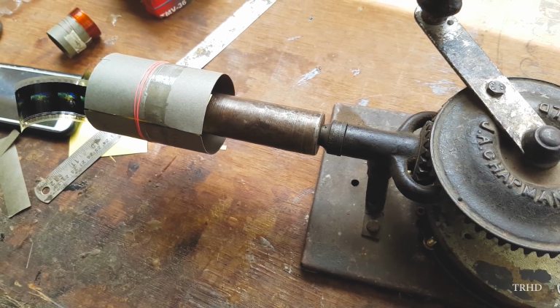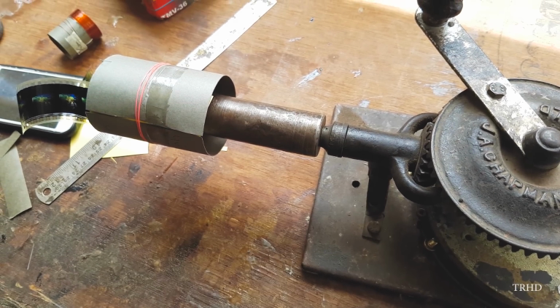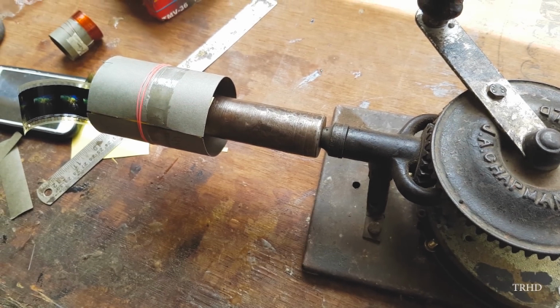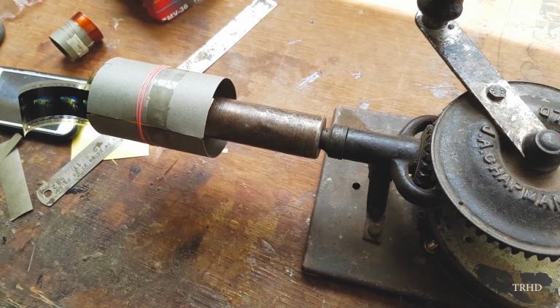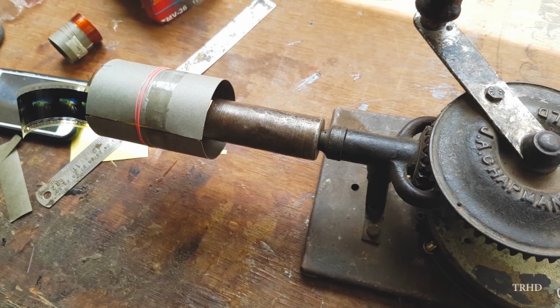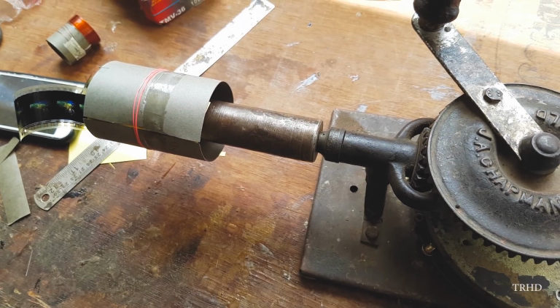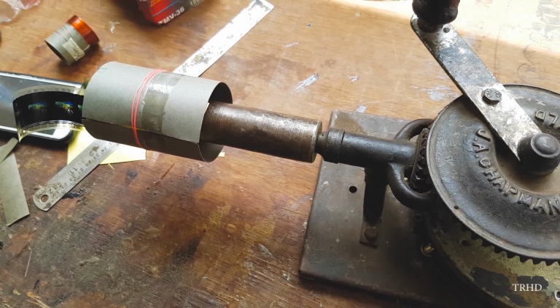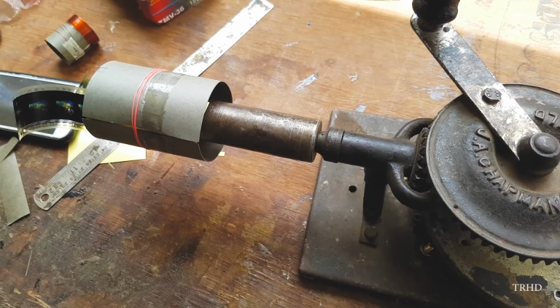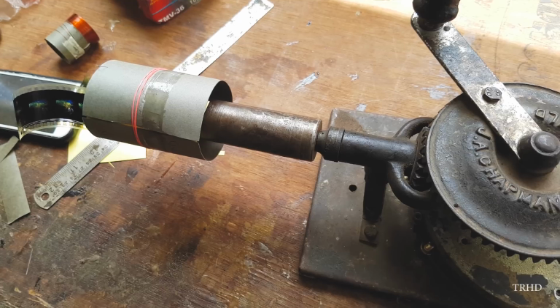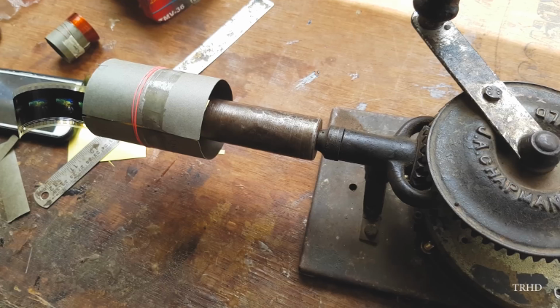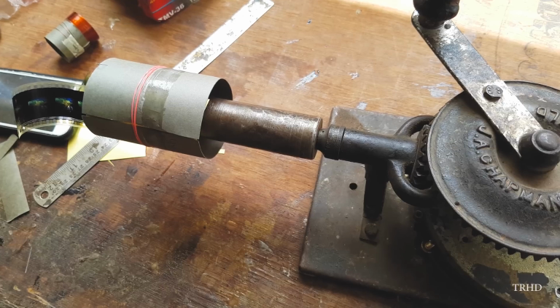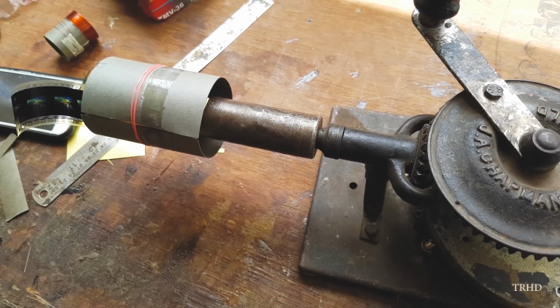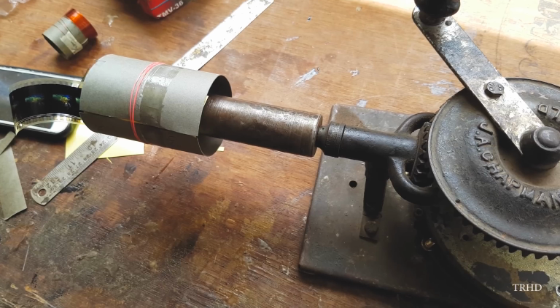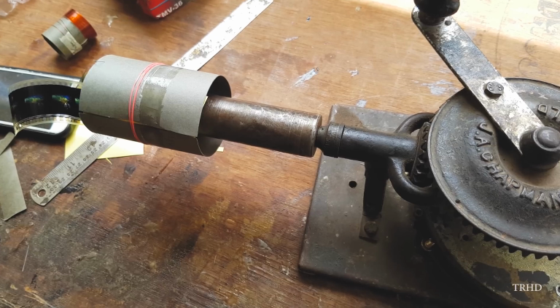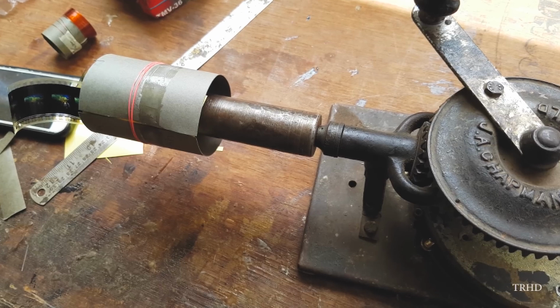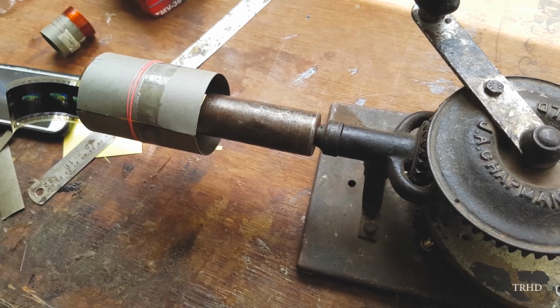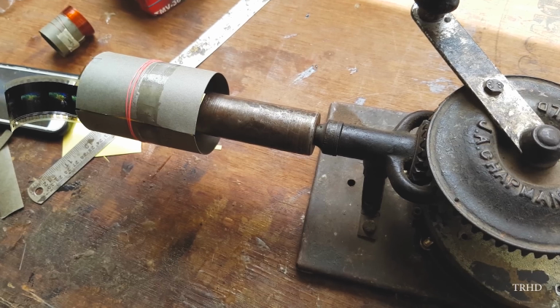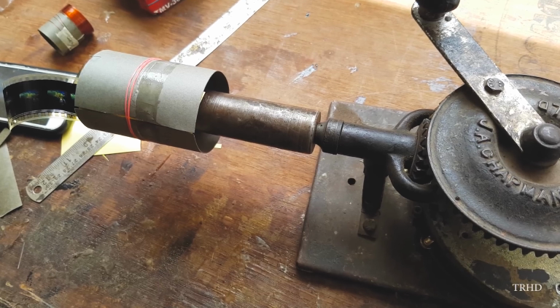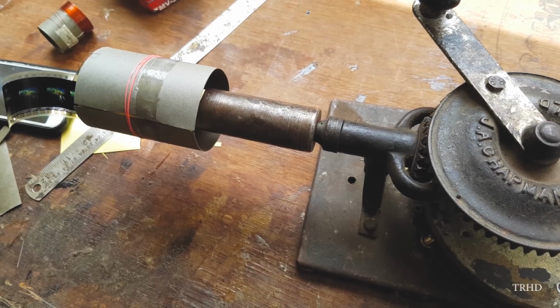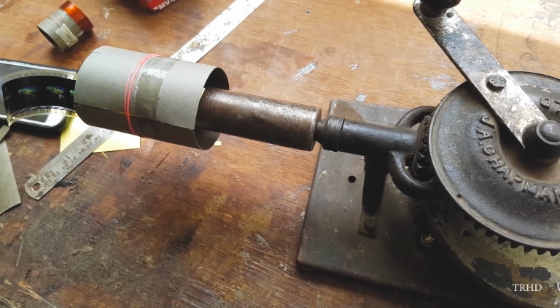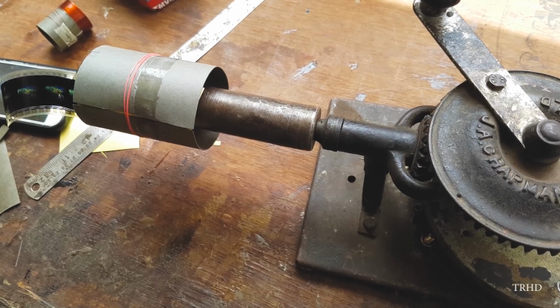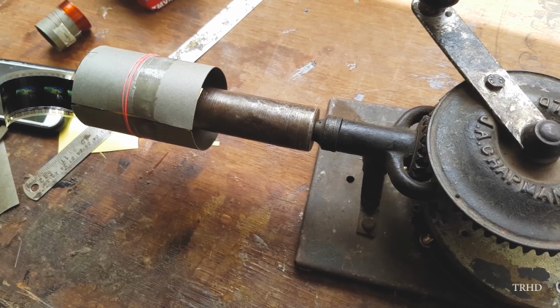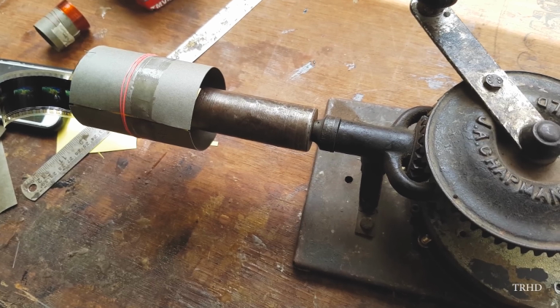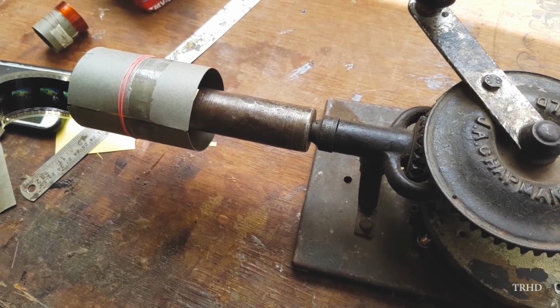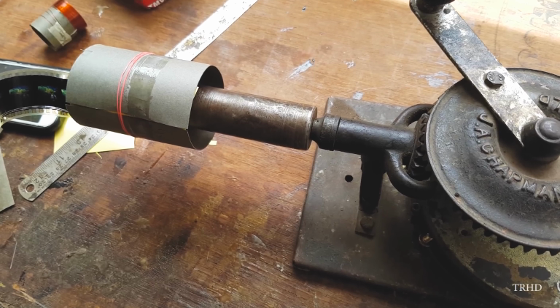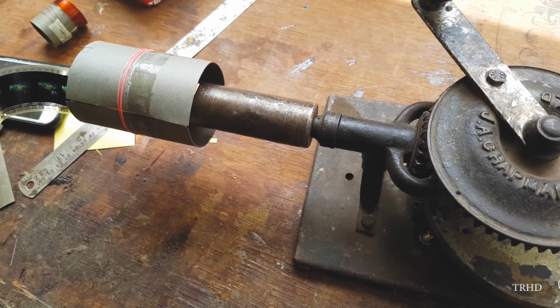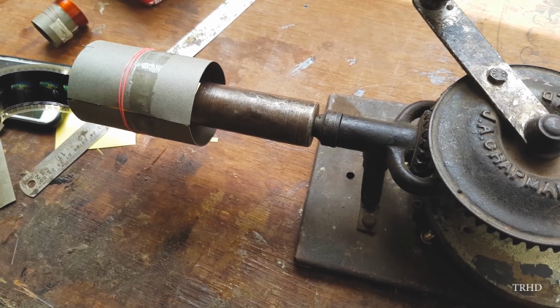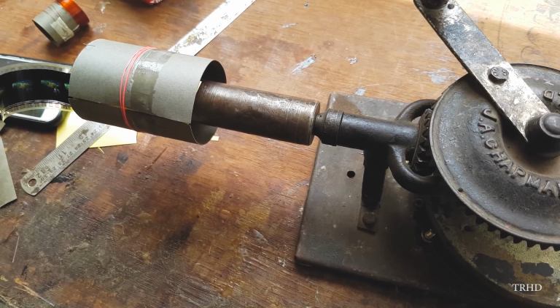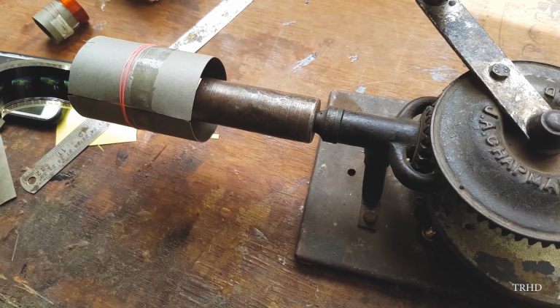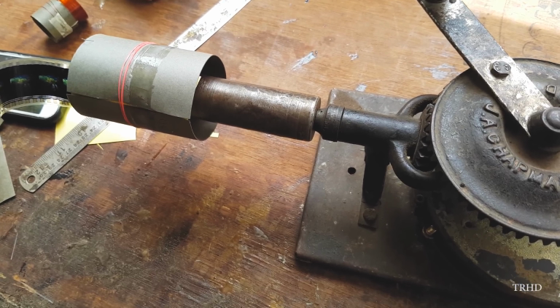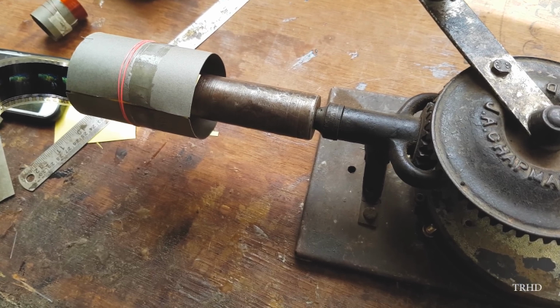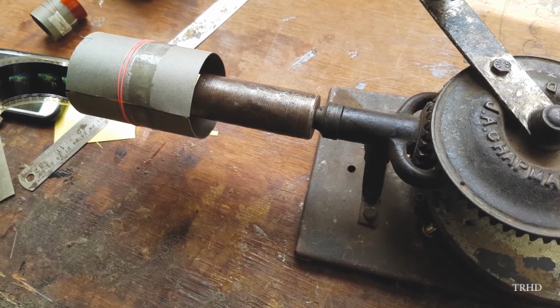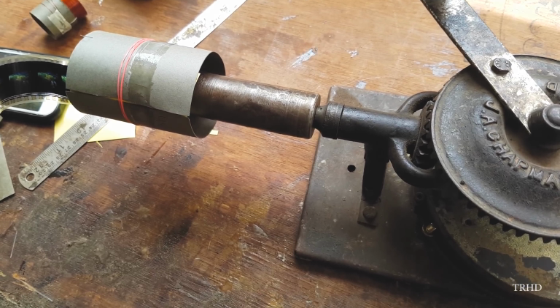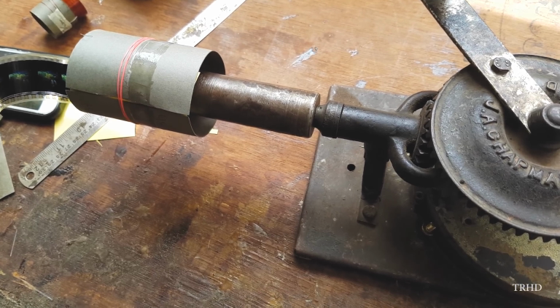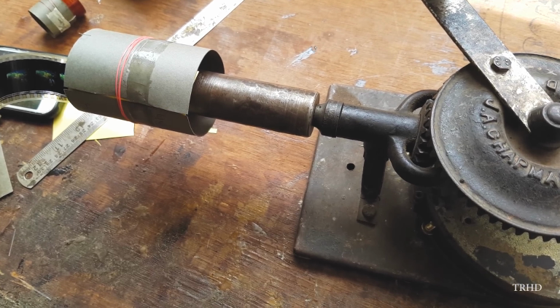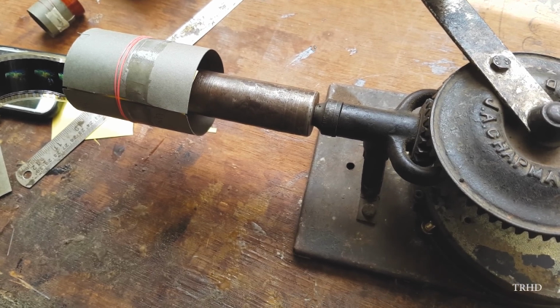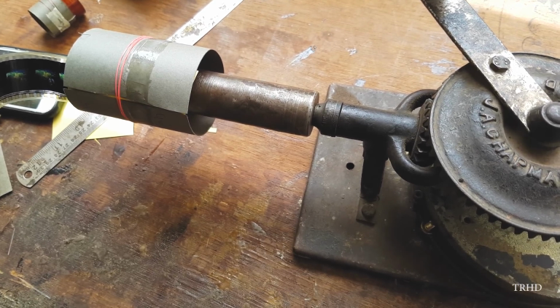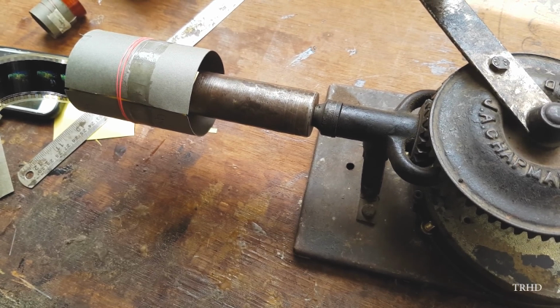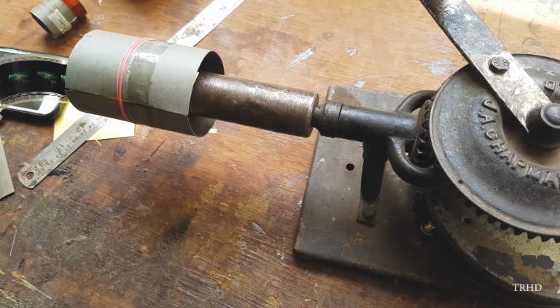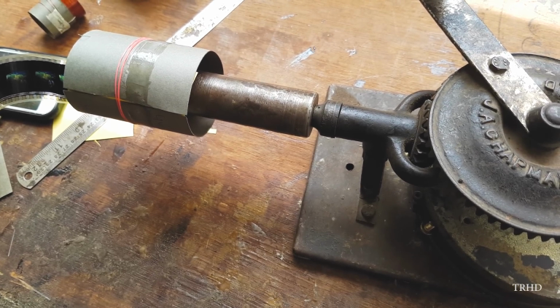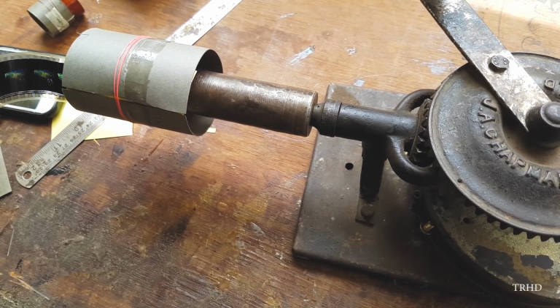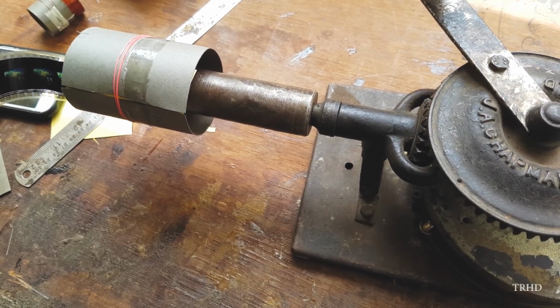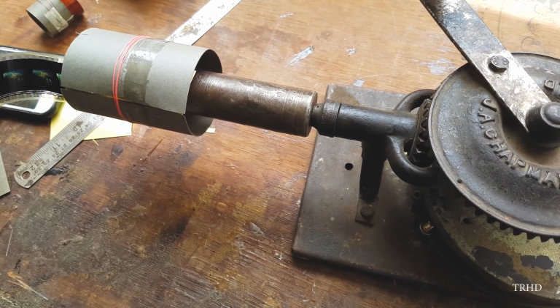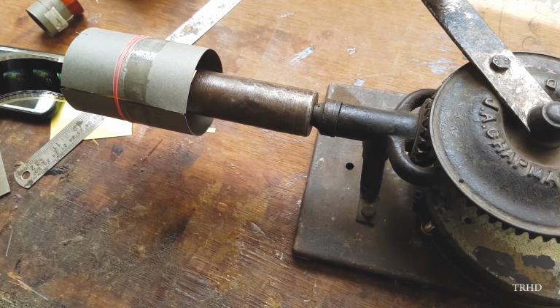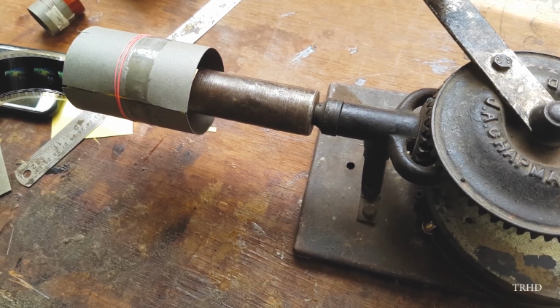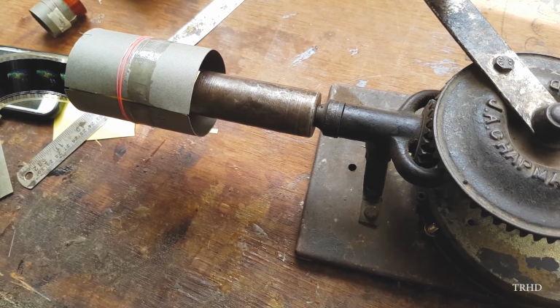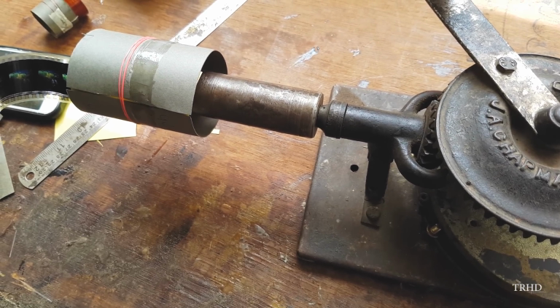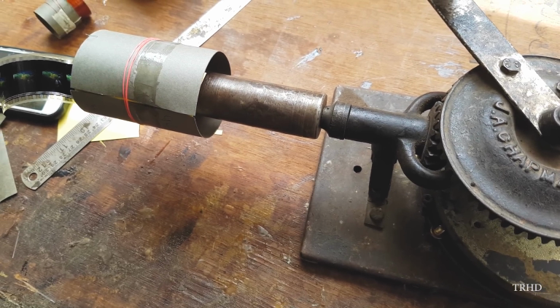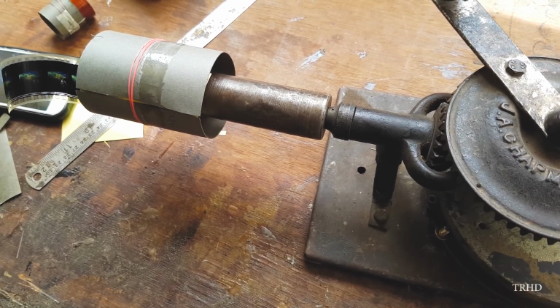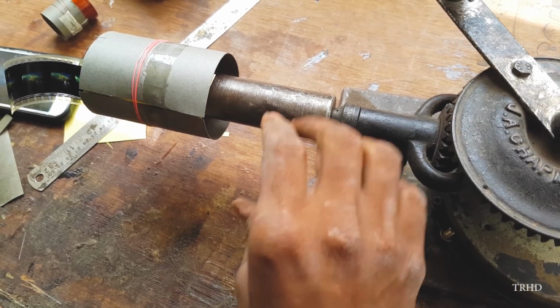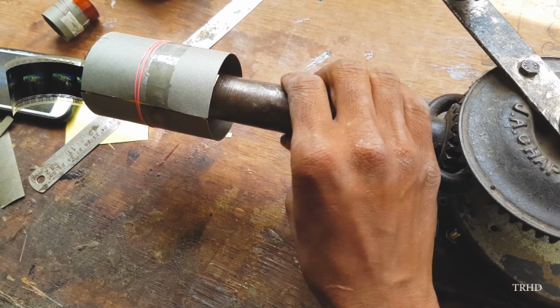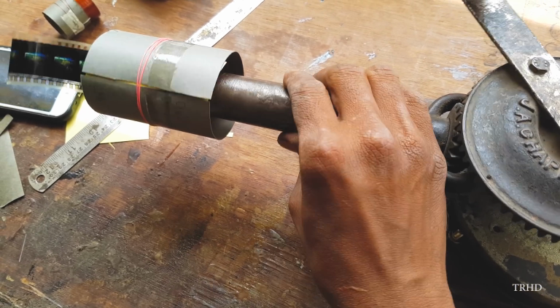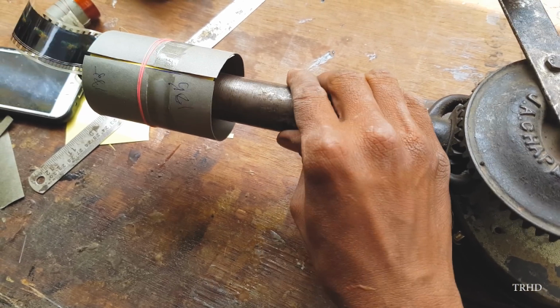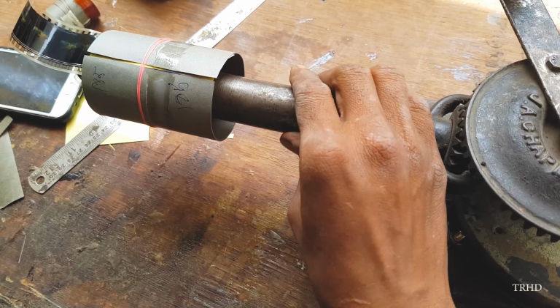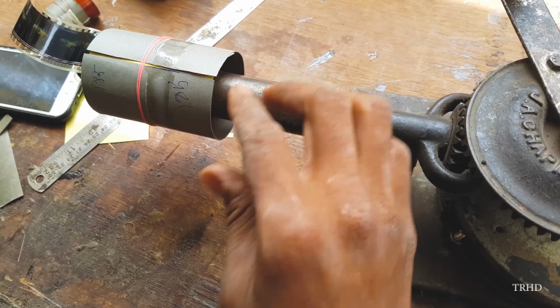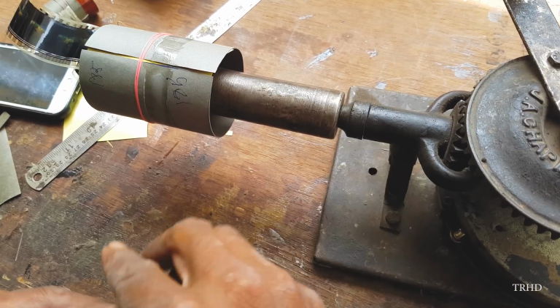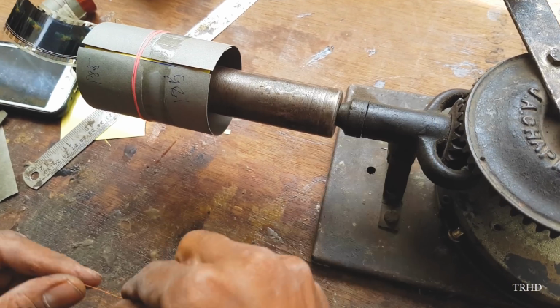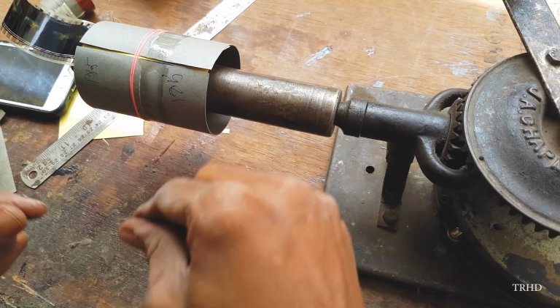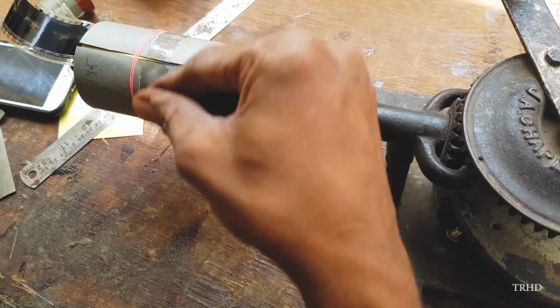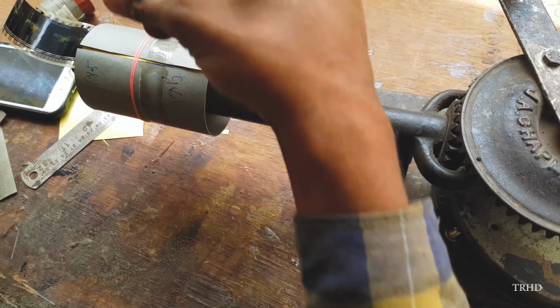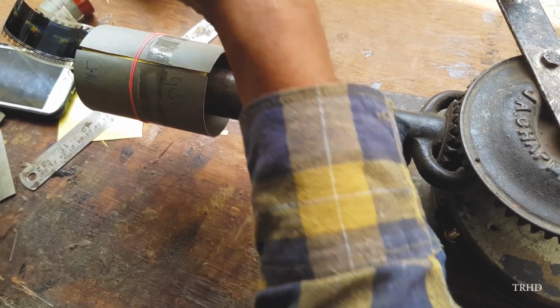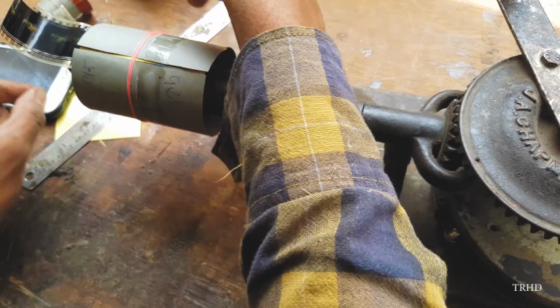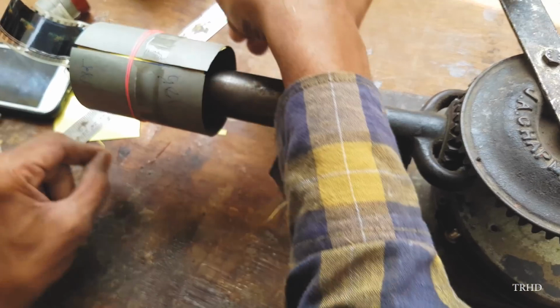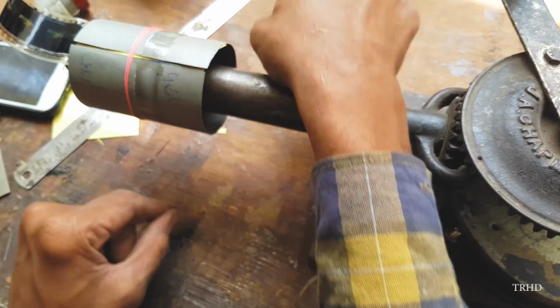This guy over here made a winding machine out of a hand drill by modifying it. Now let's start making the coil.